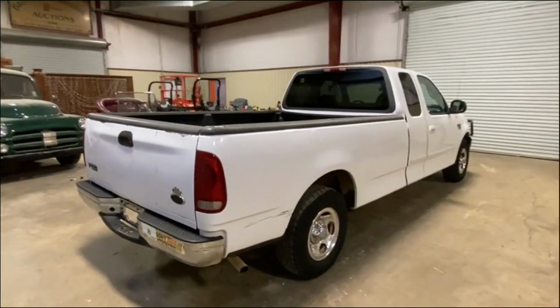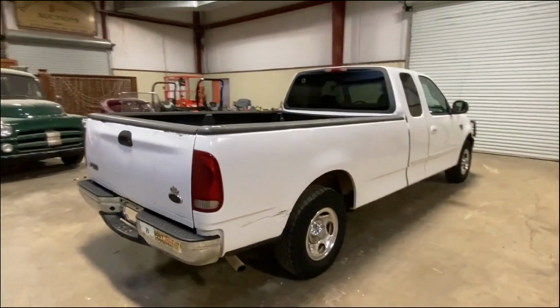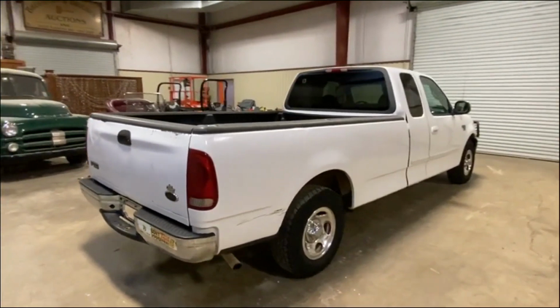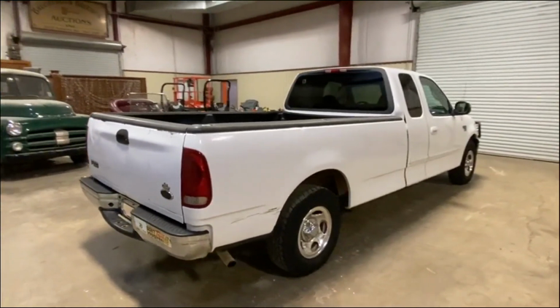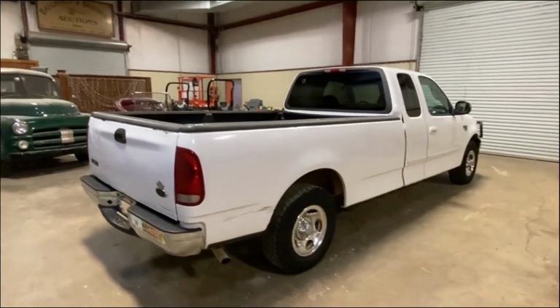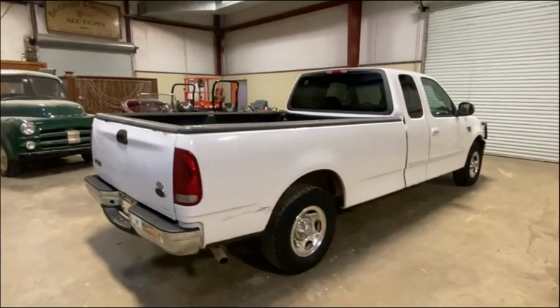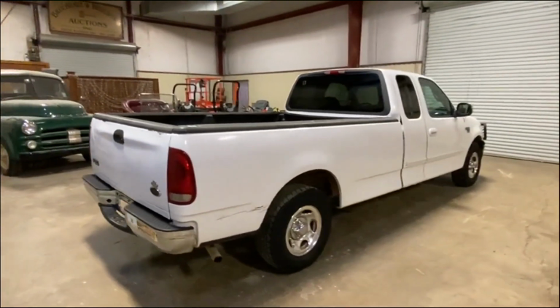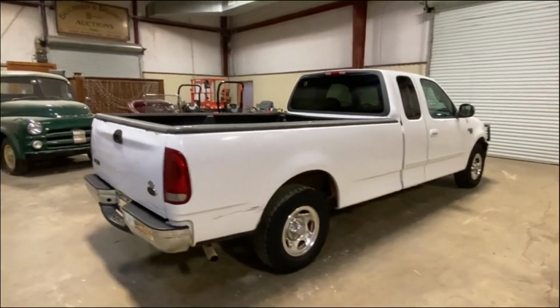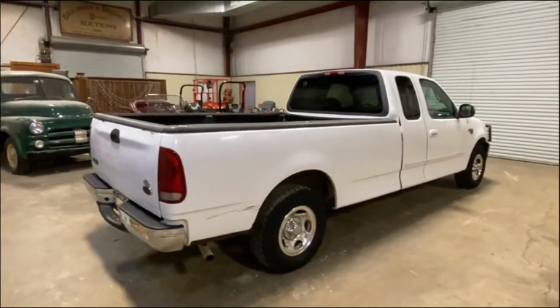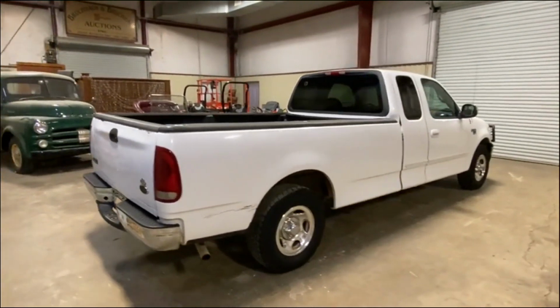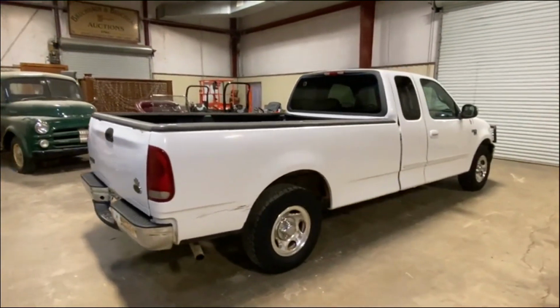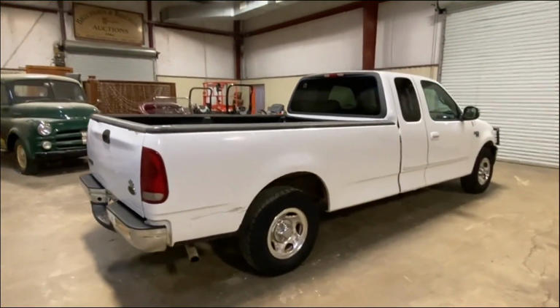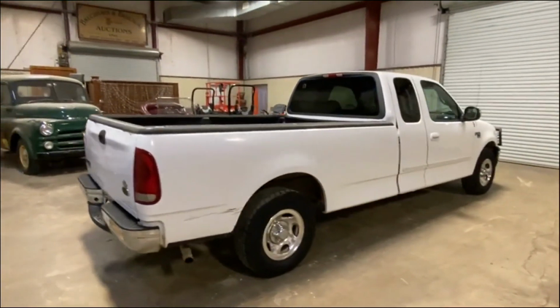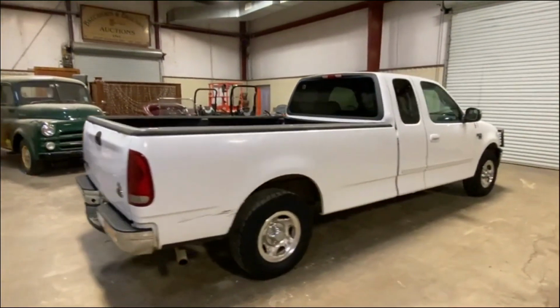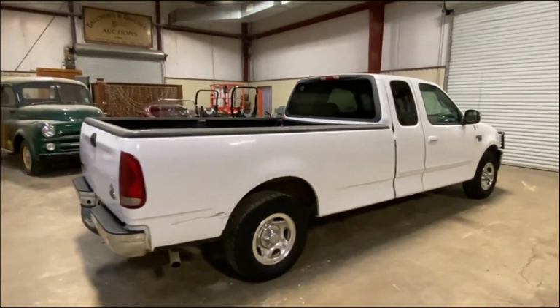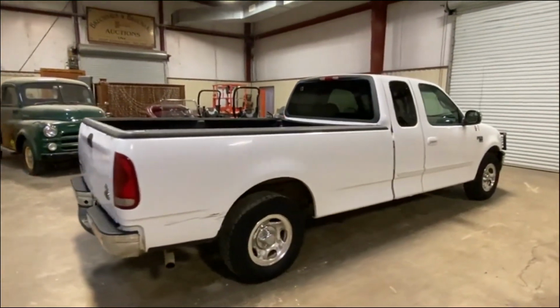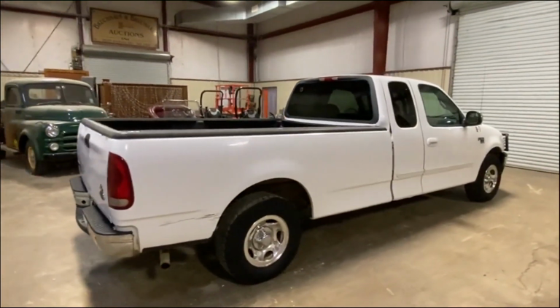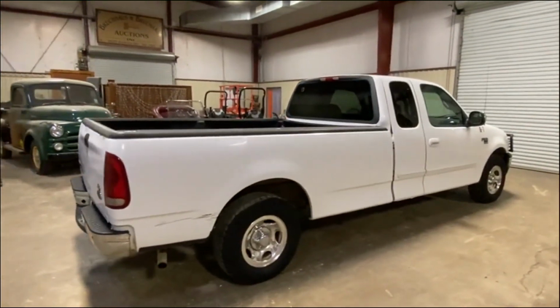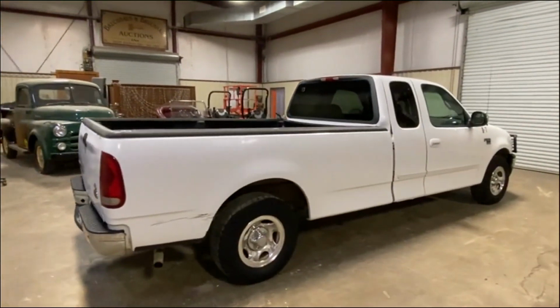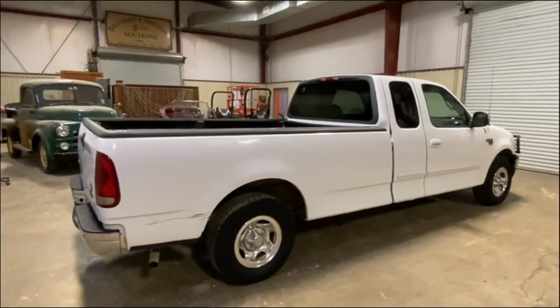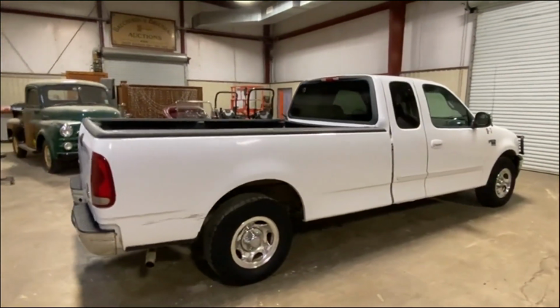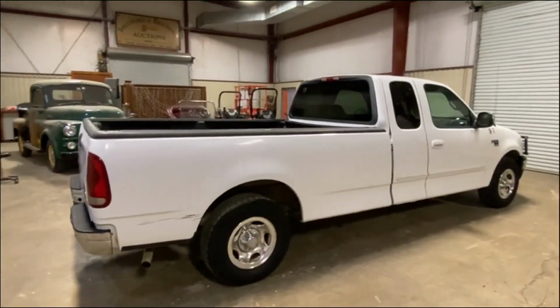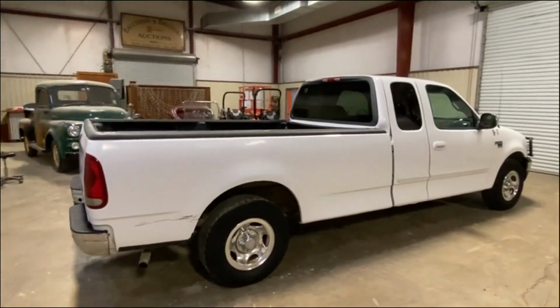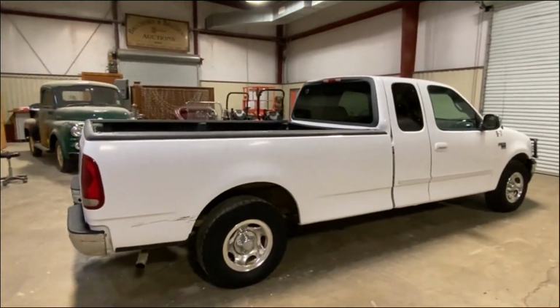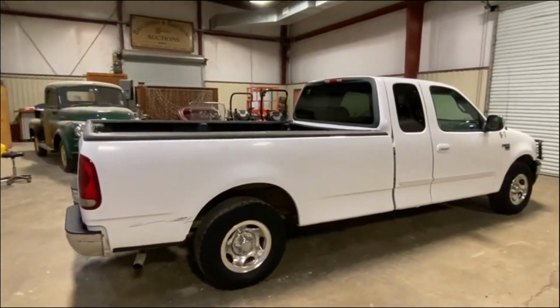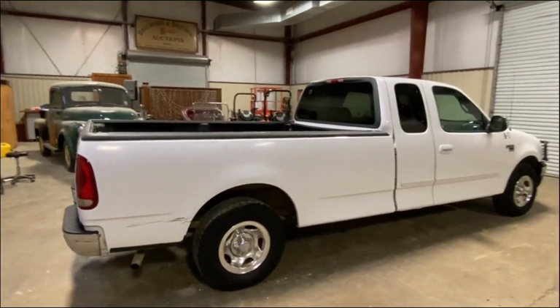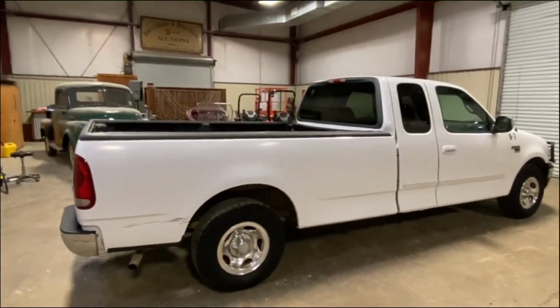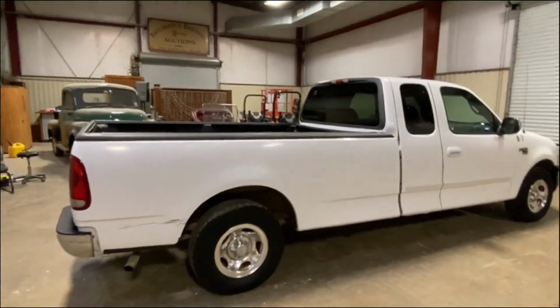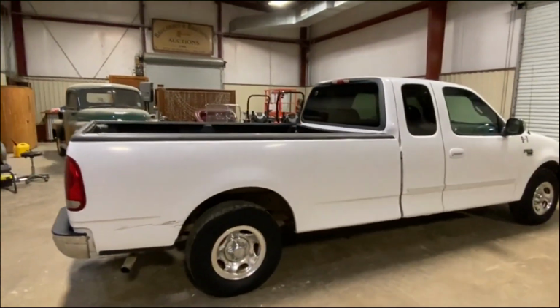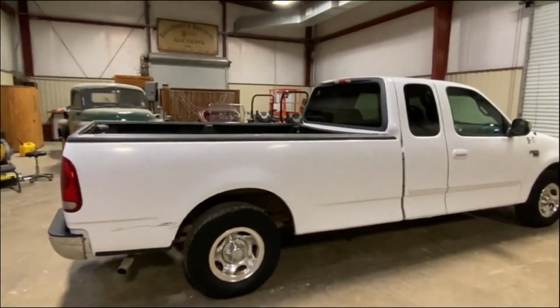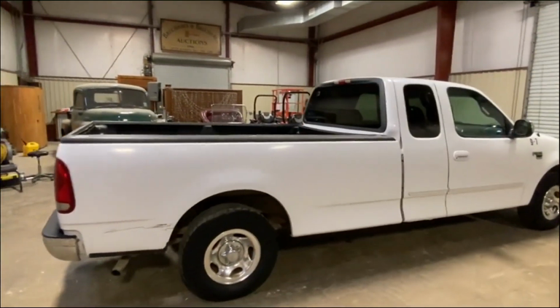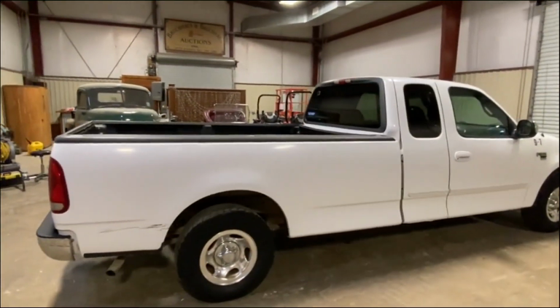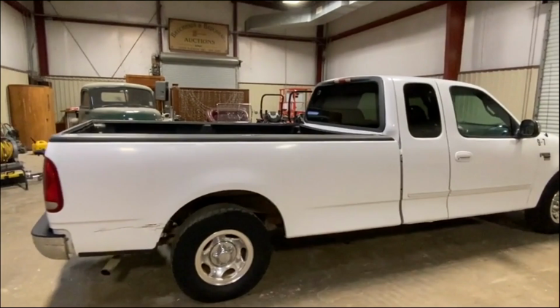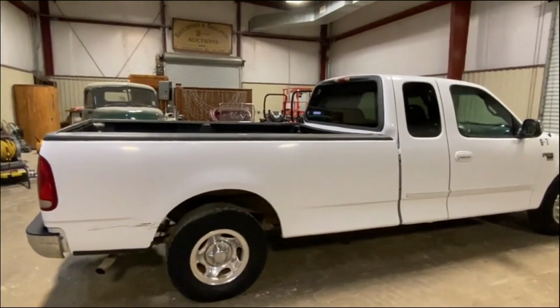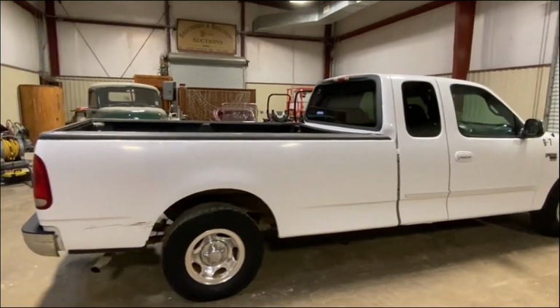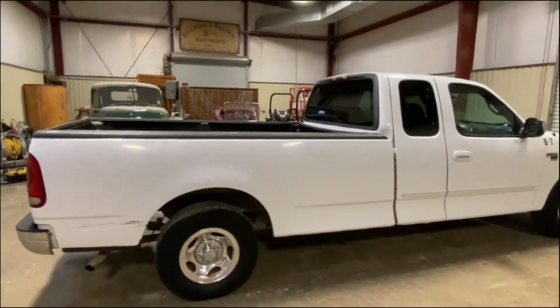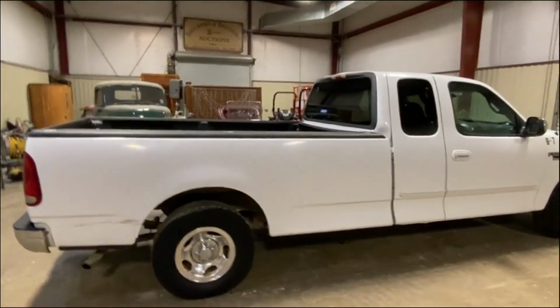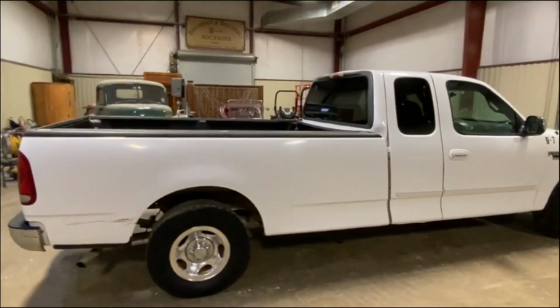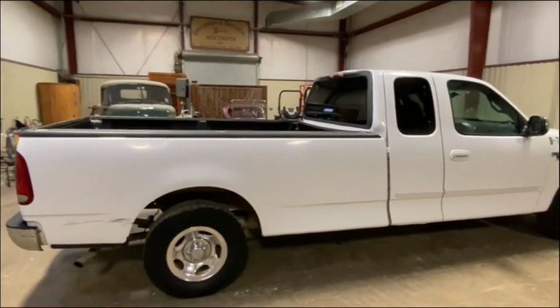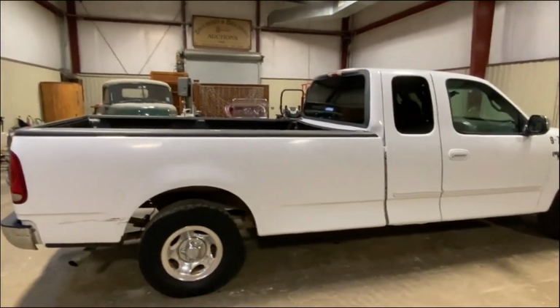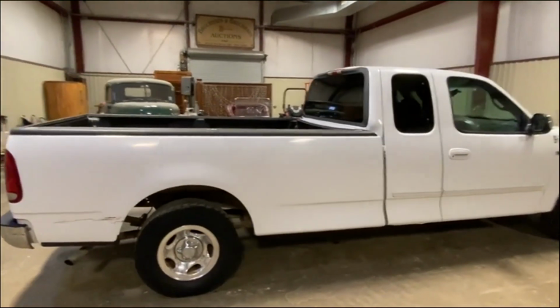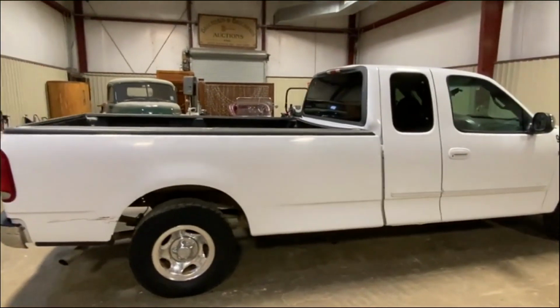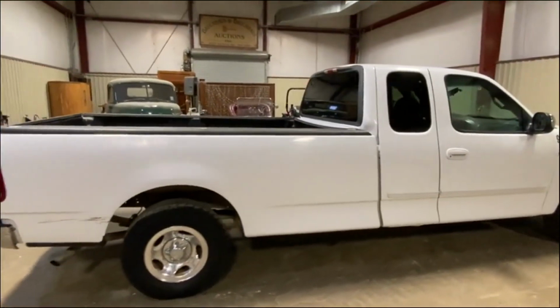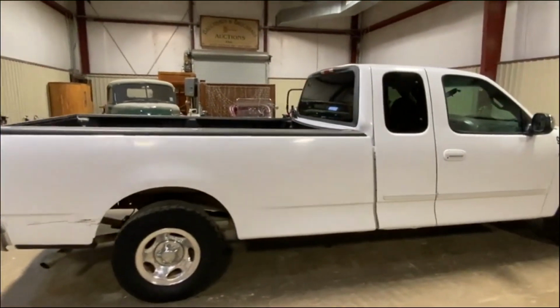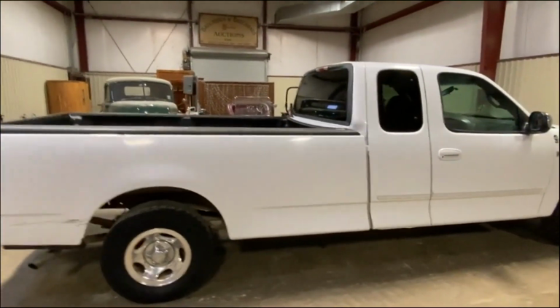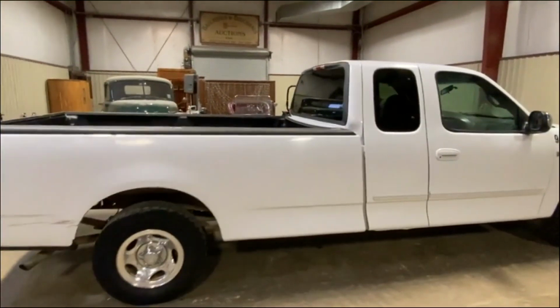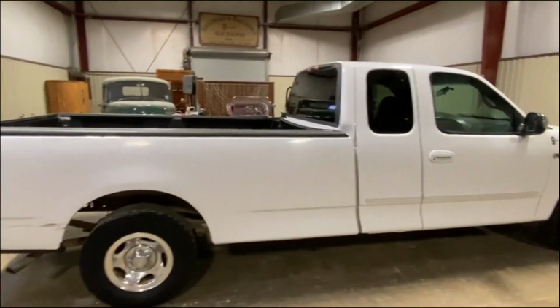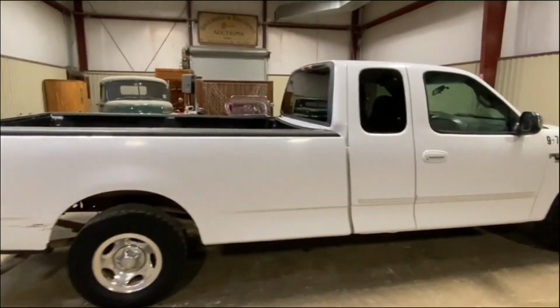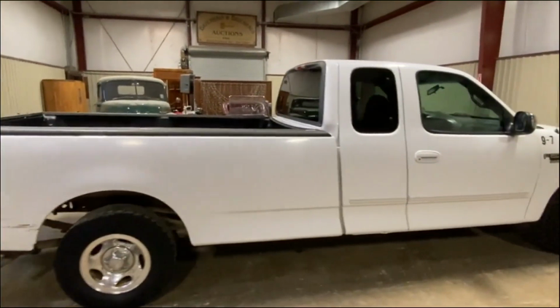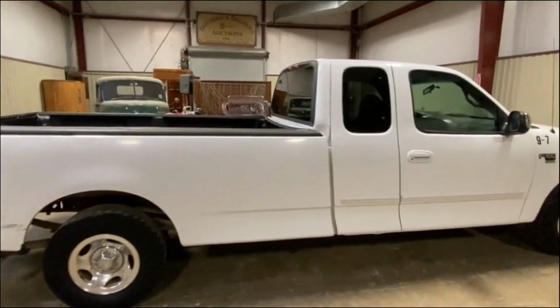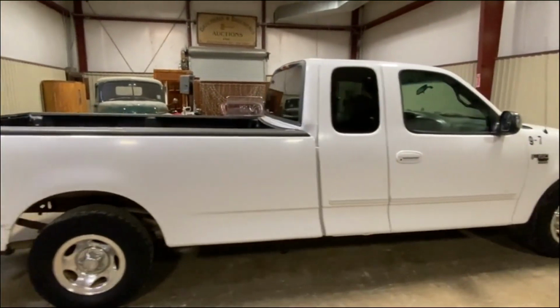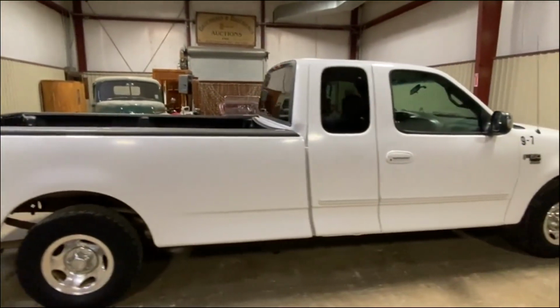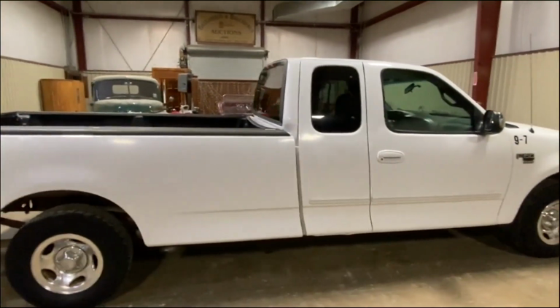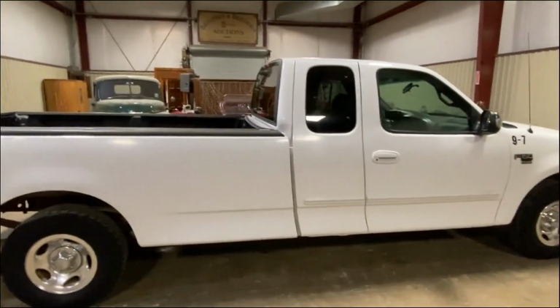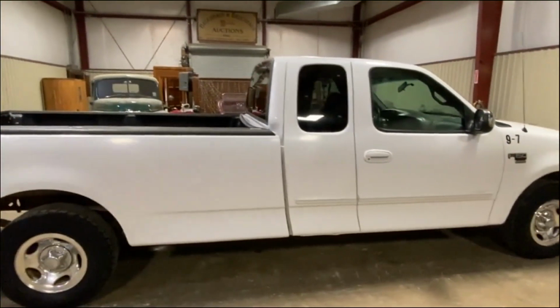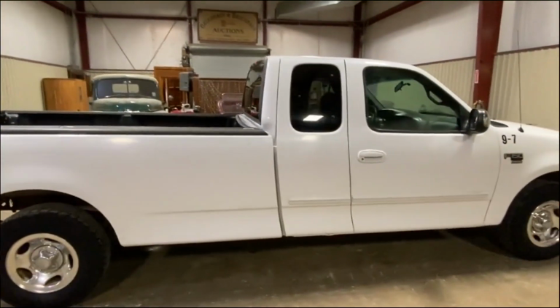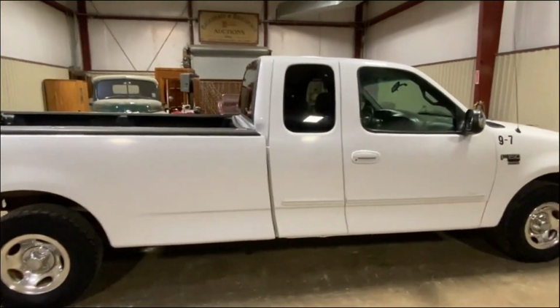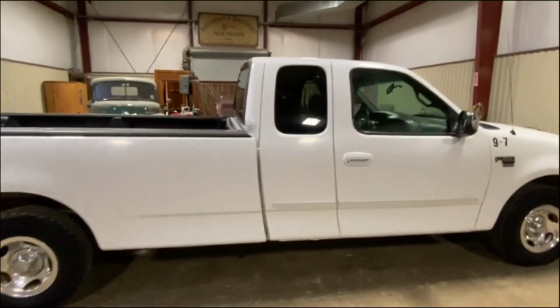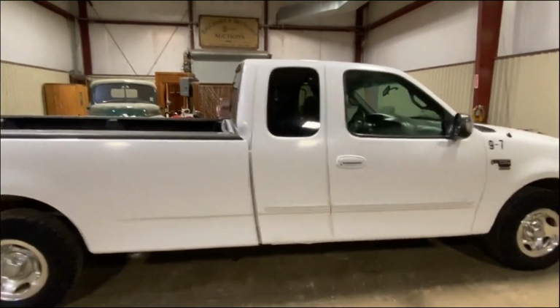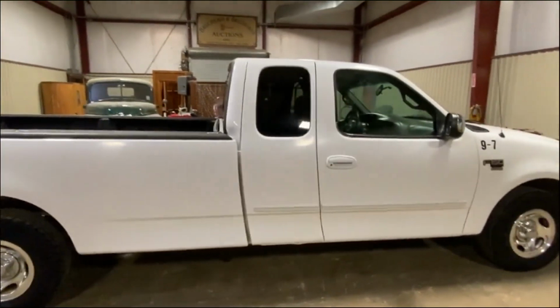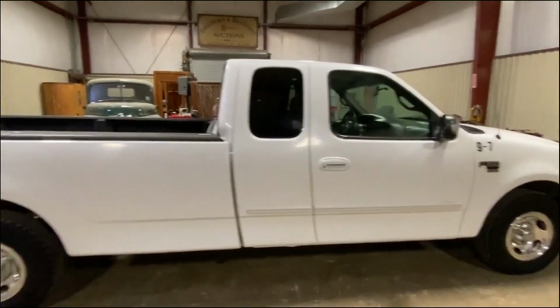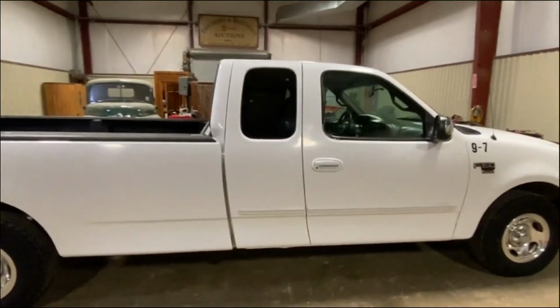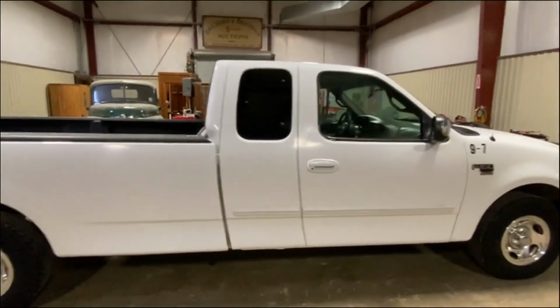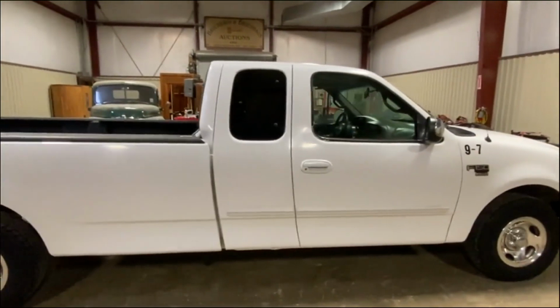This truck does crank, it does run, does drive — was driven in here. We will do our drive video, go down the road, as you can see it does crank and drive and go through the motions.